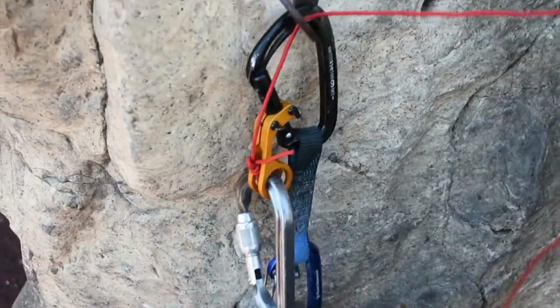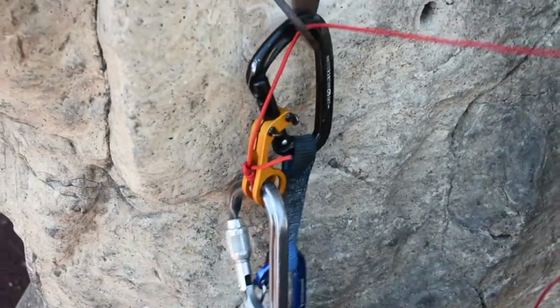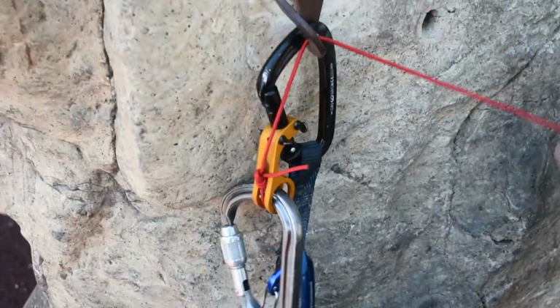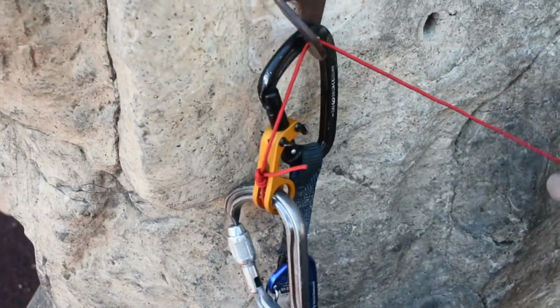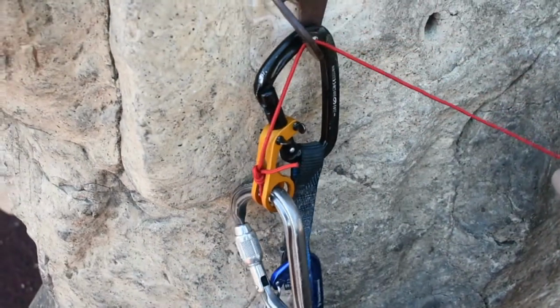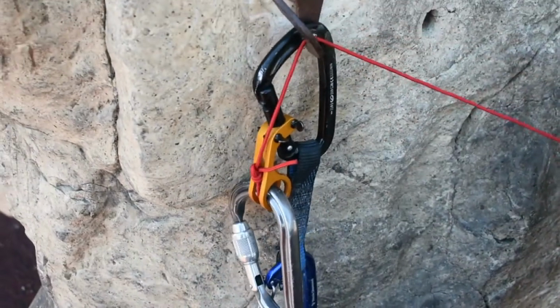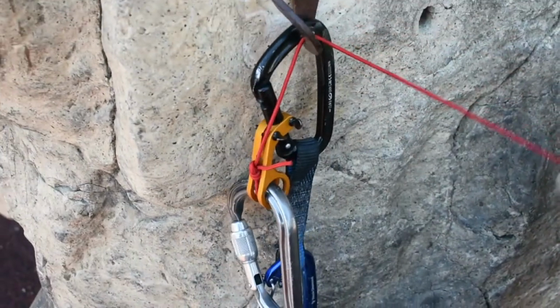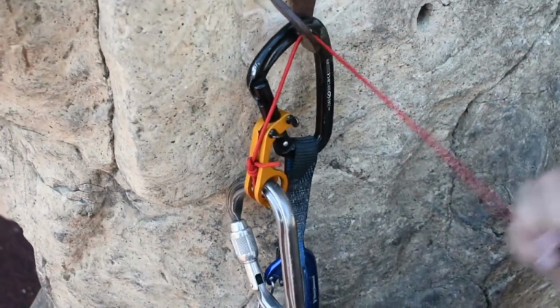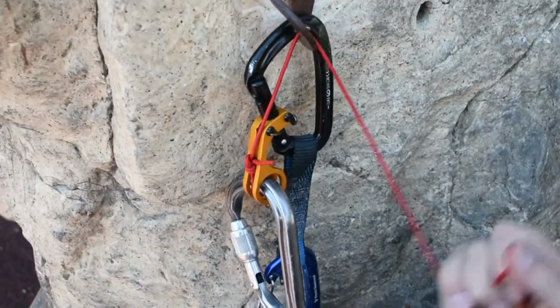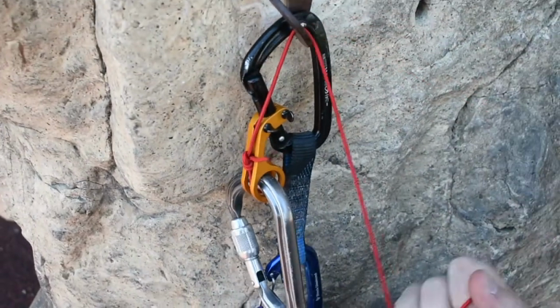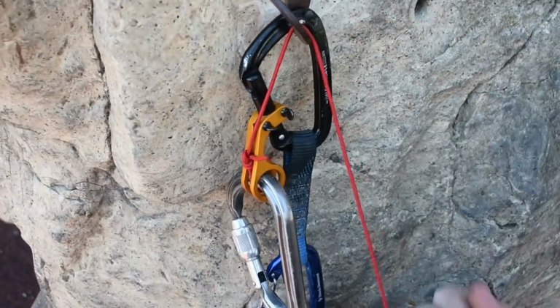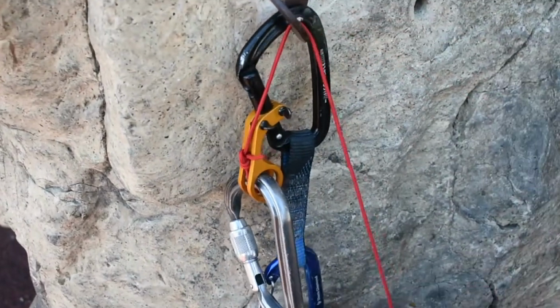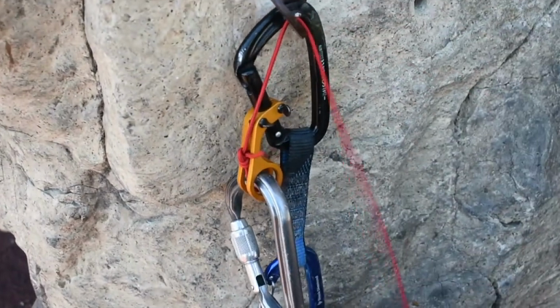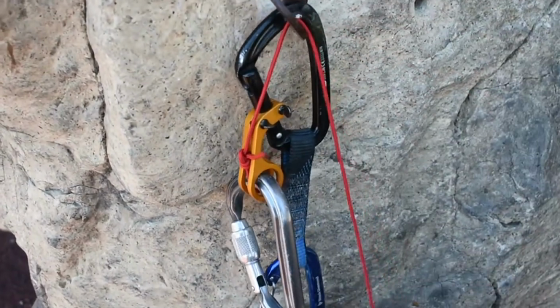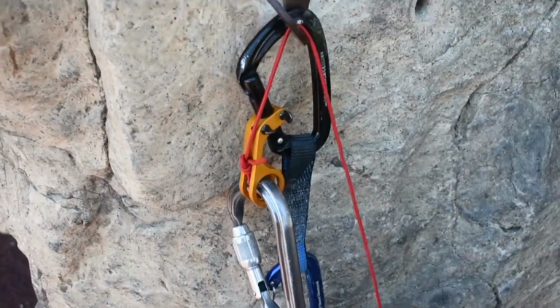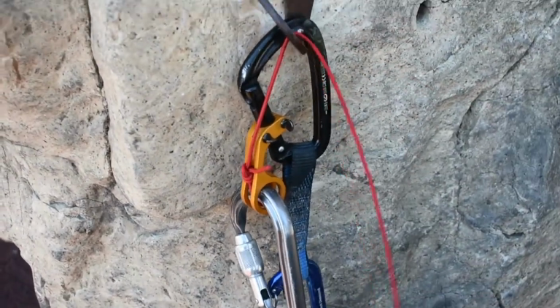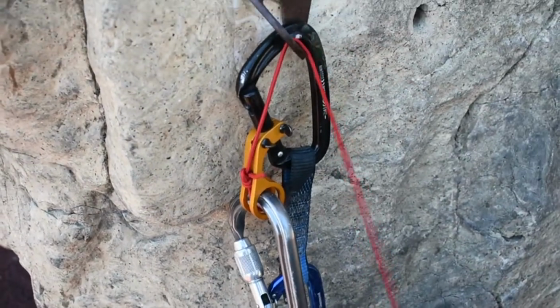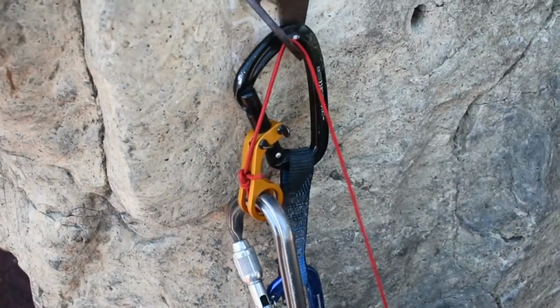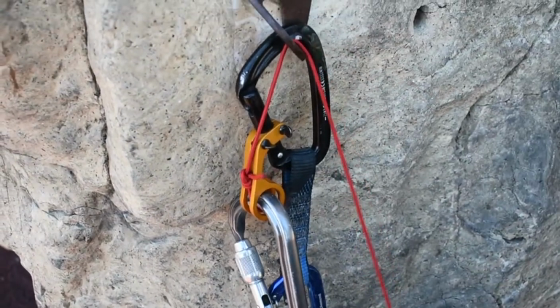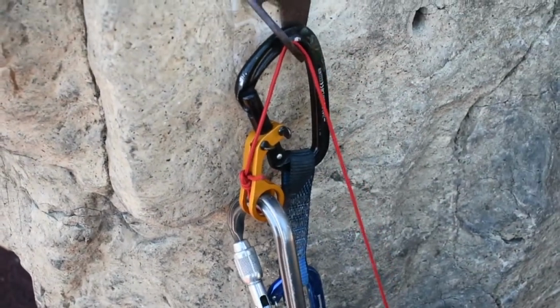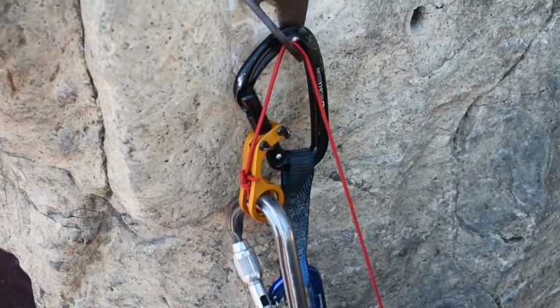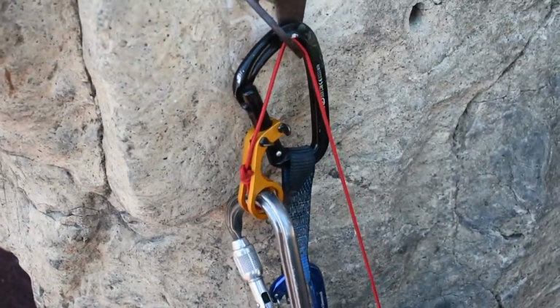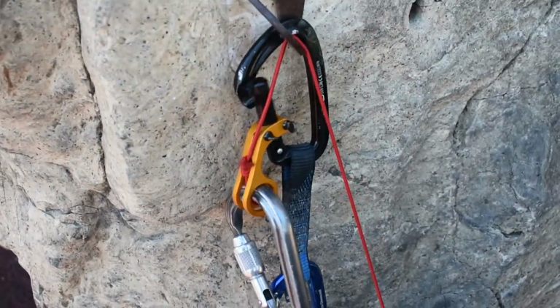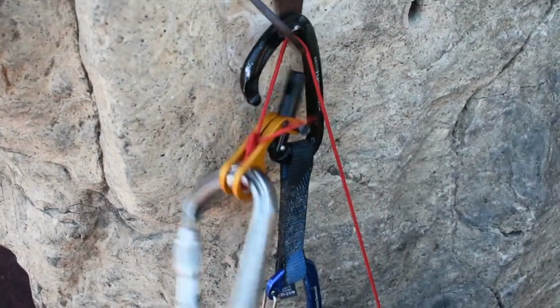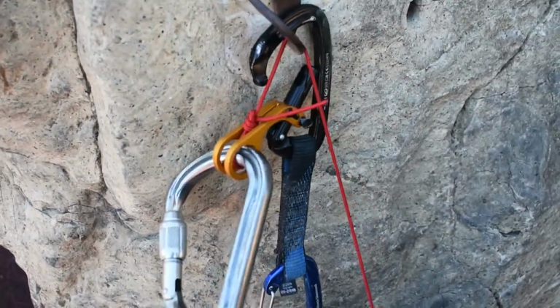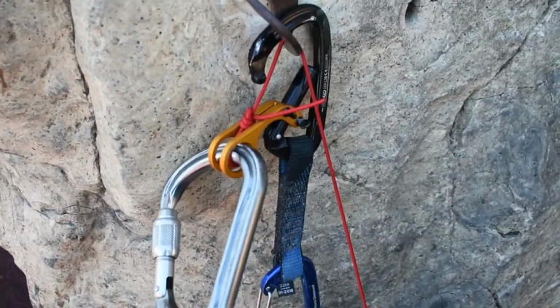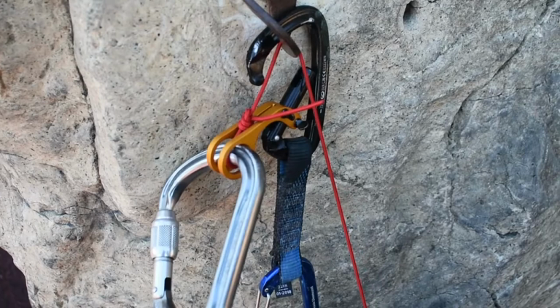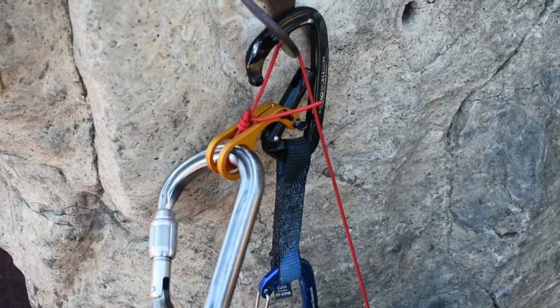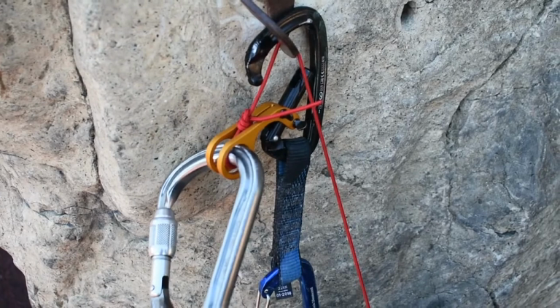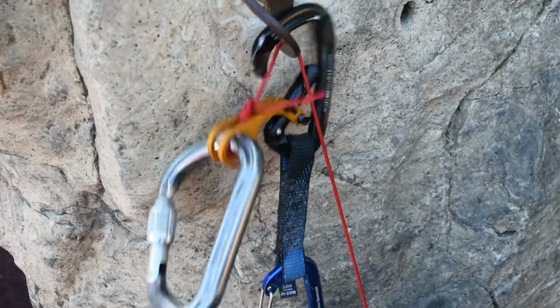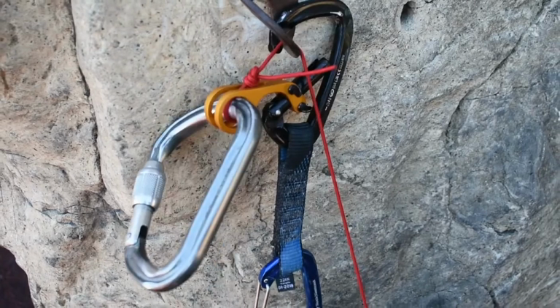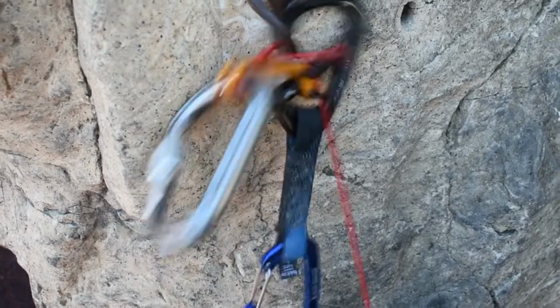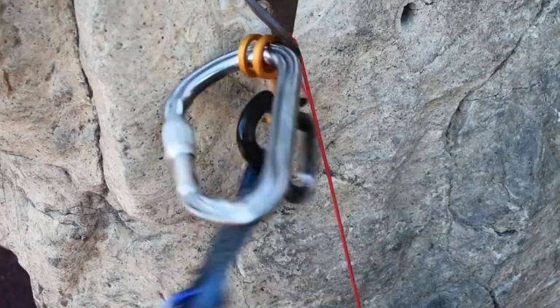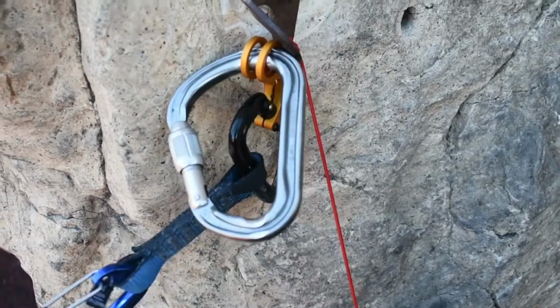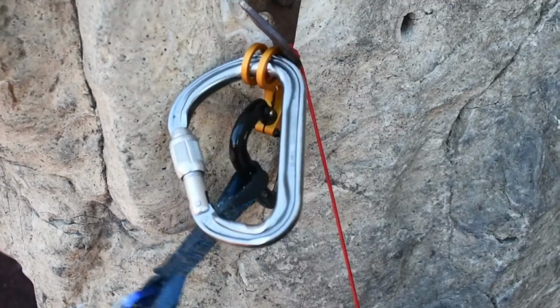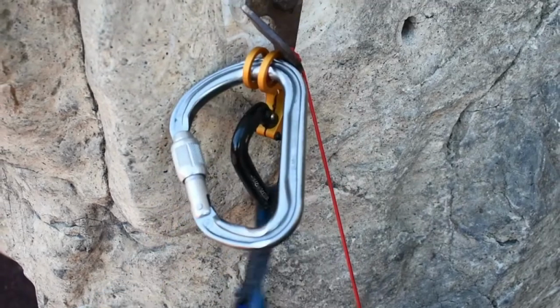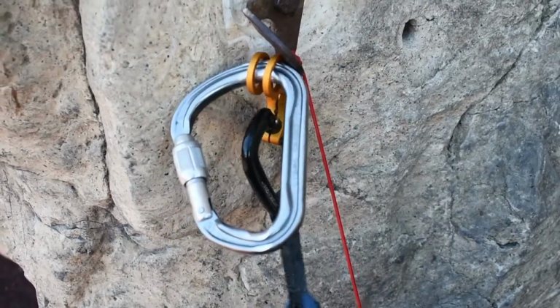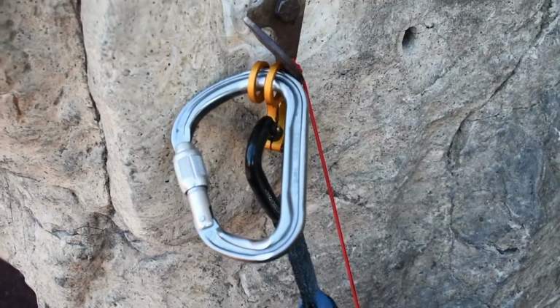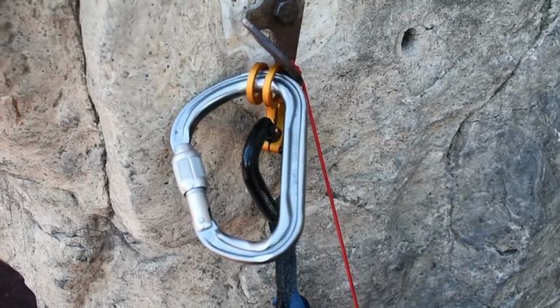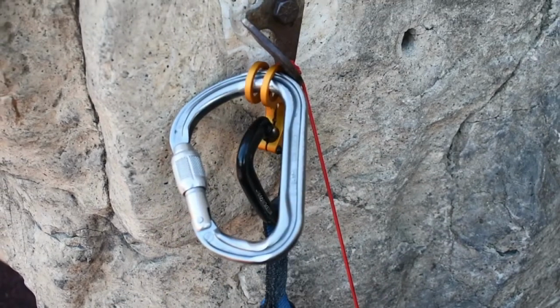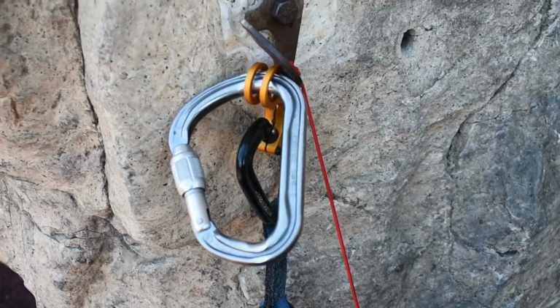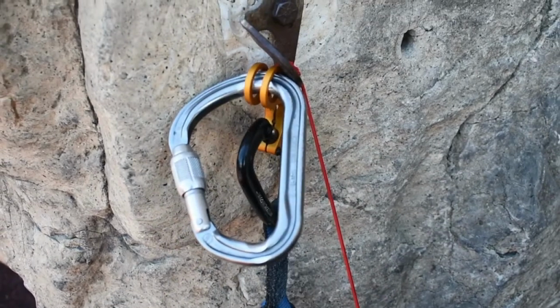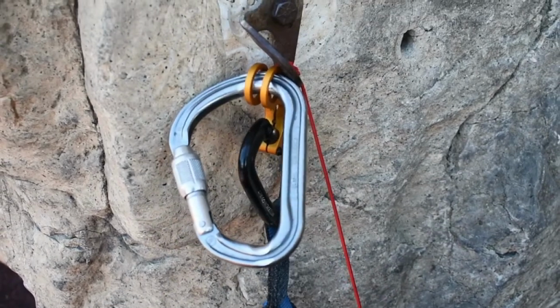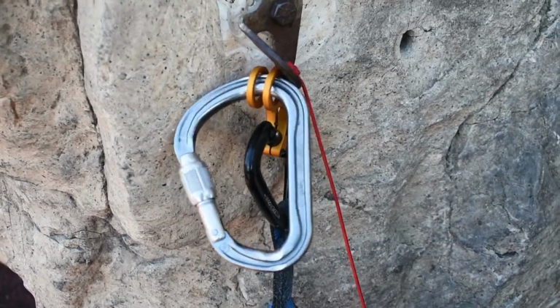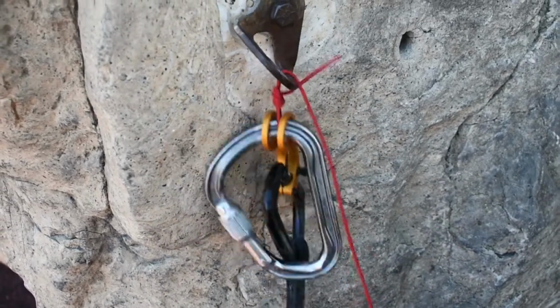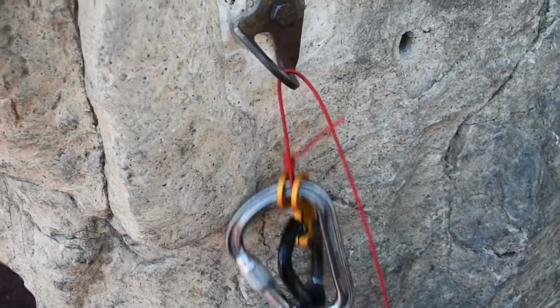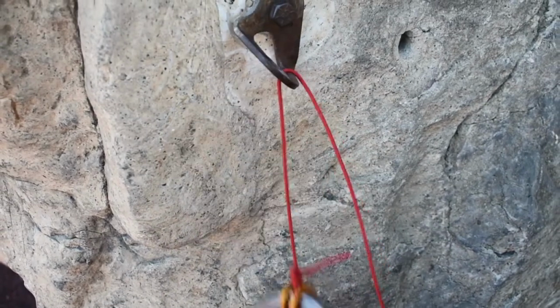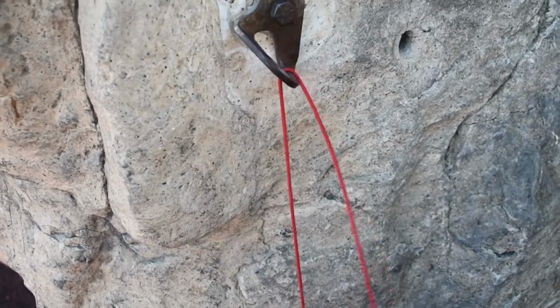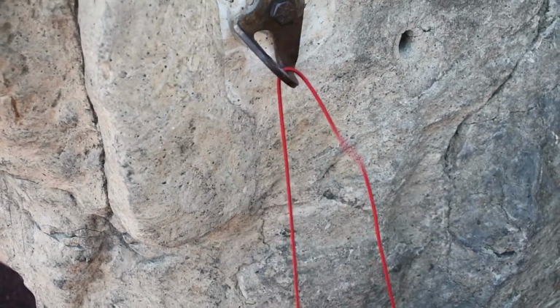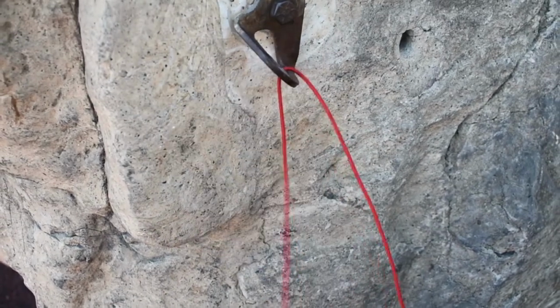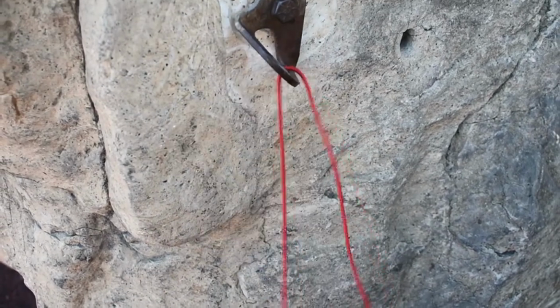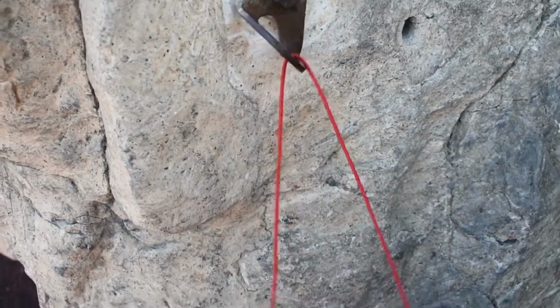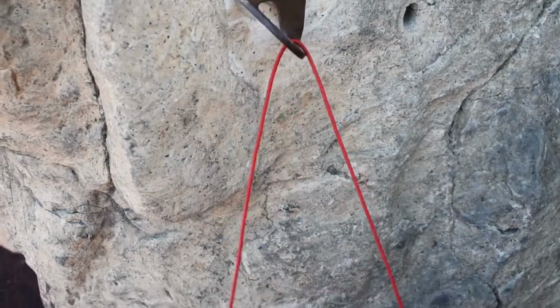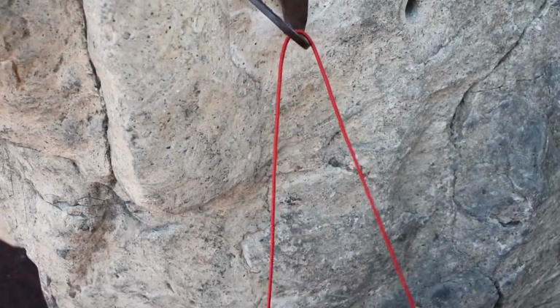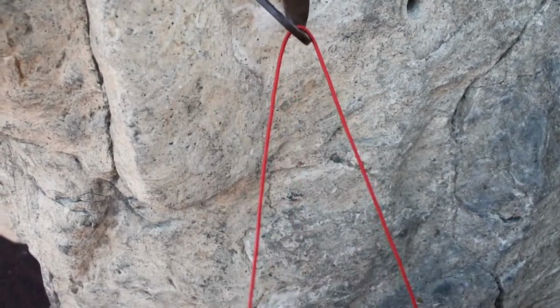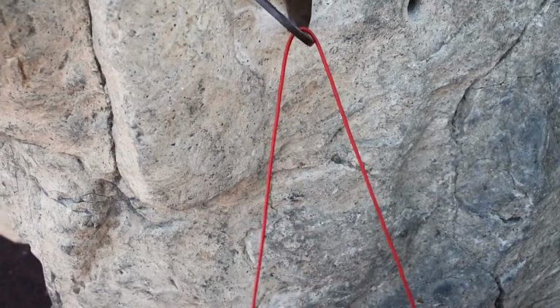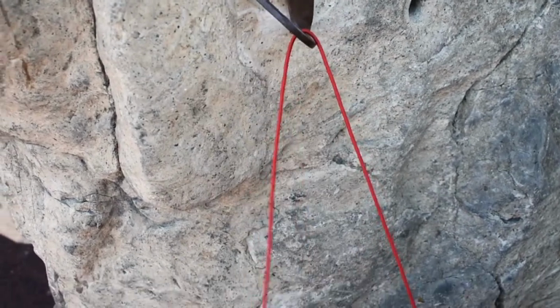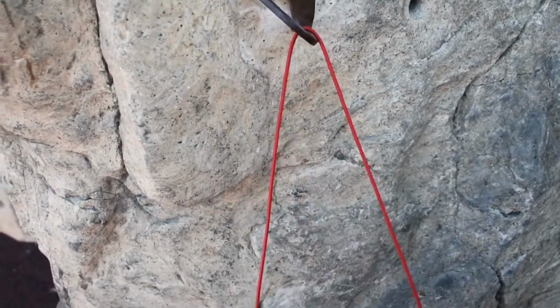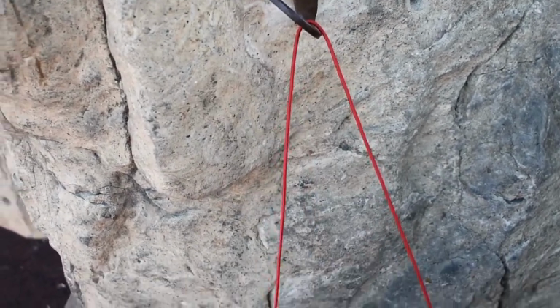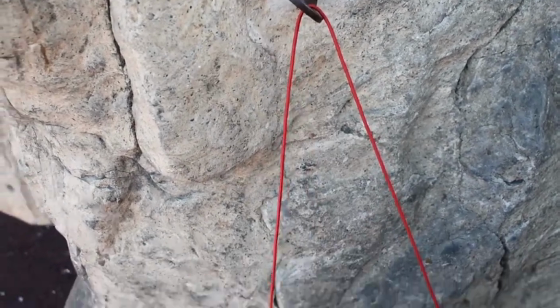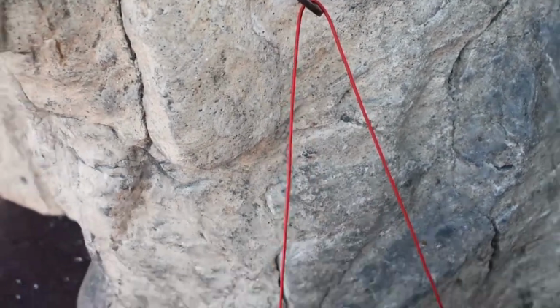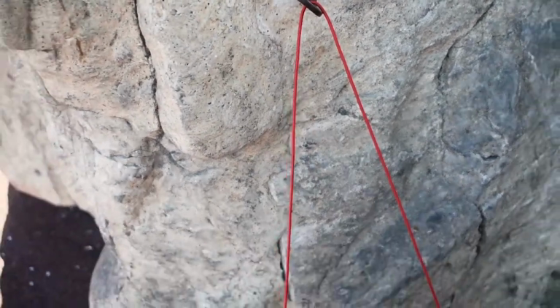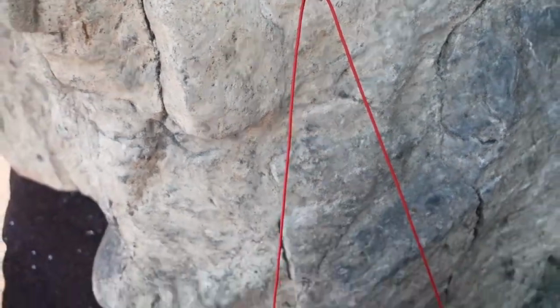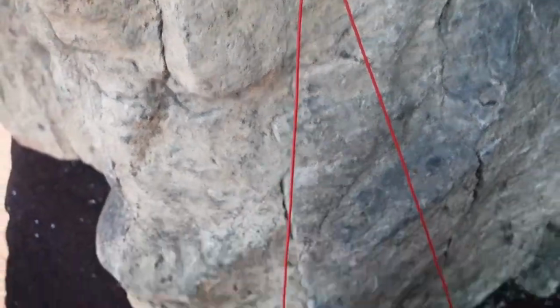Then when you pull this string down, it opens the gate, dumps the carabiner, and it falls to the ground.